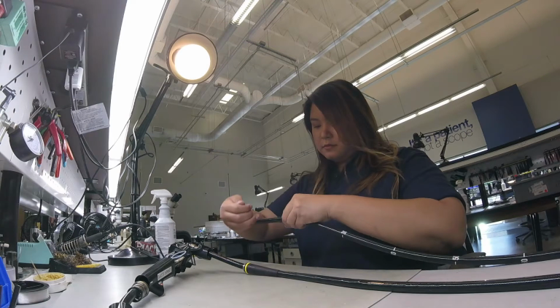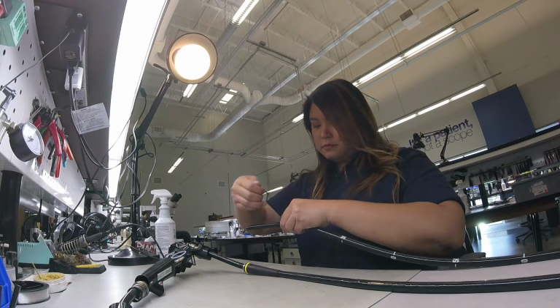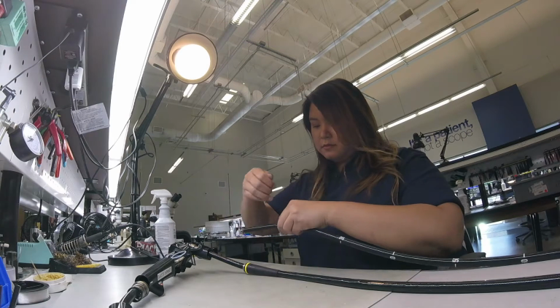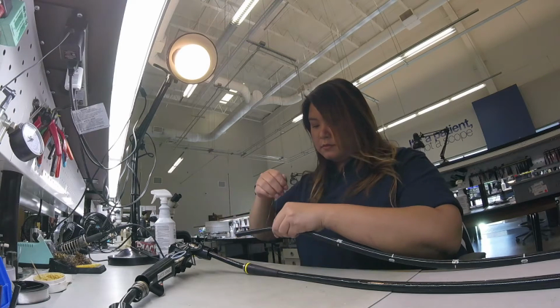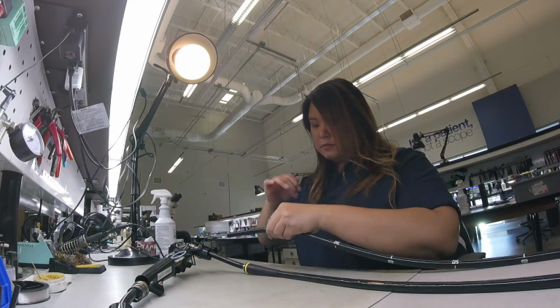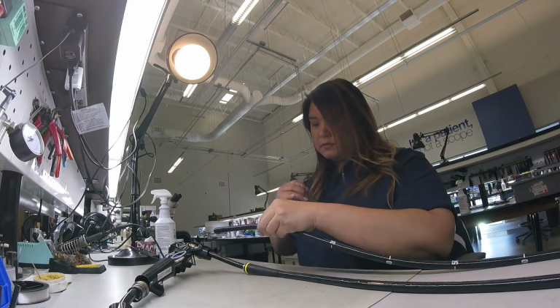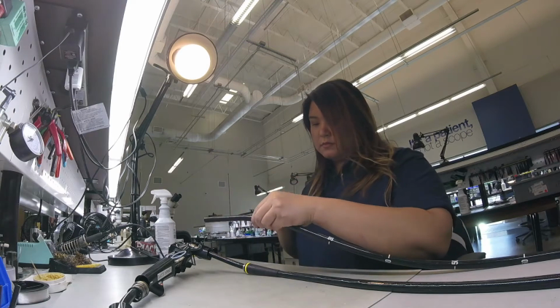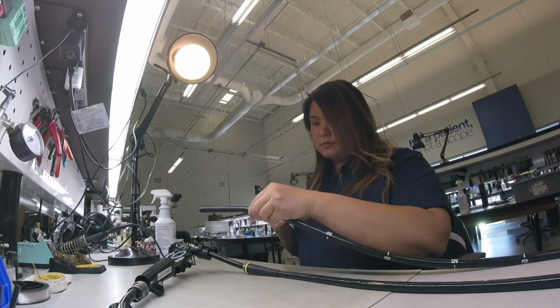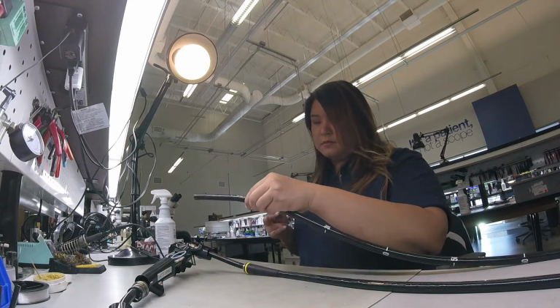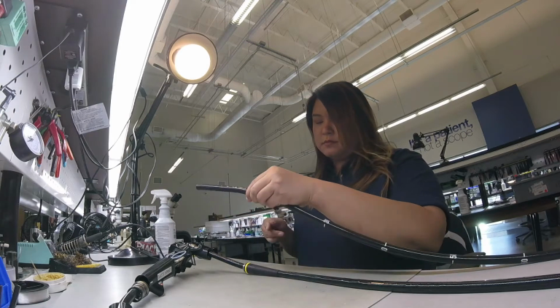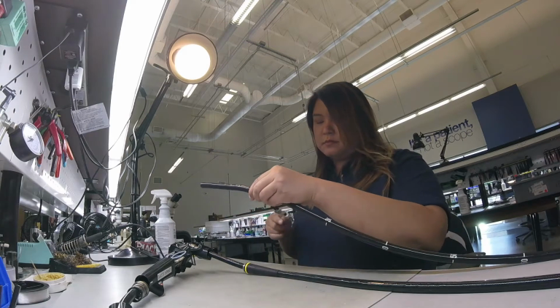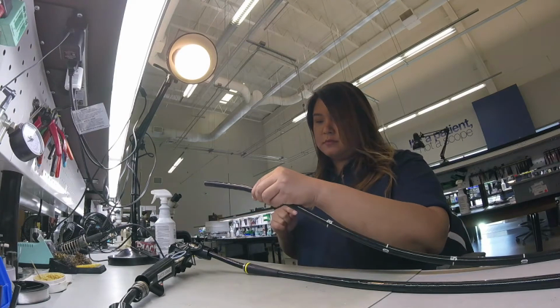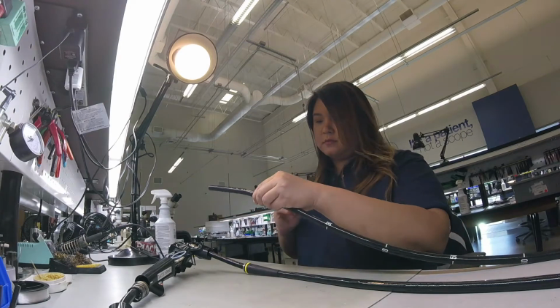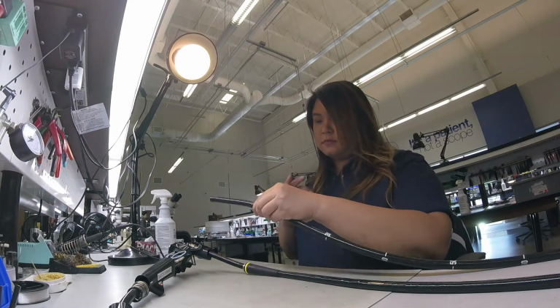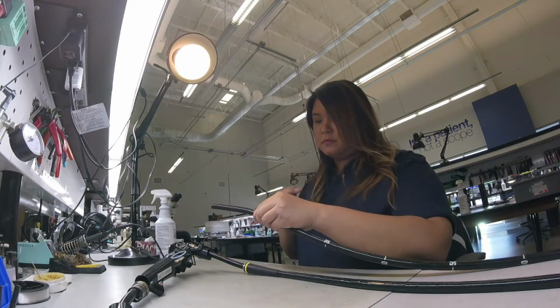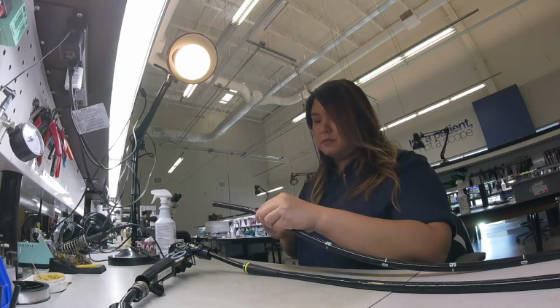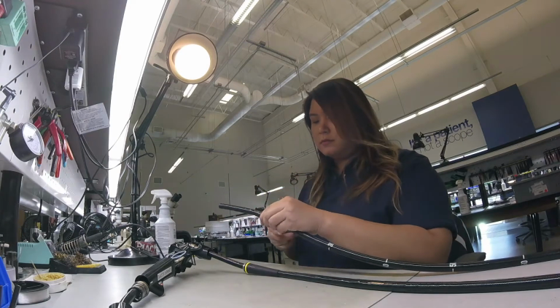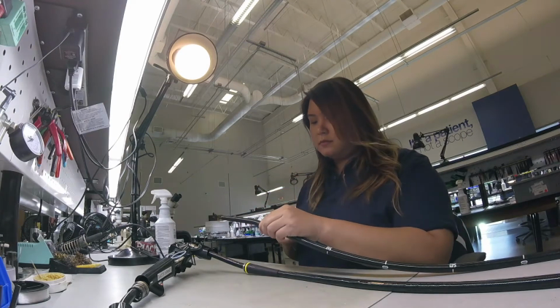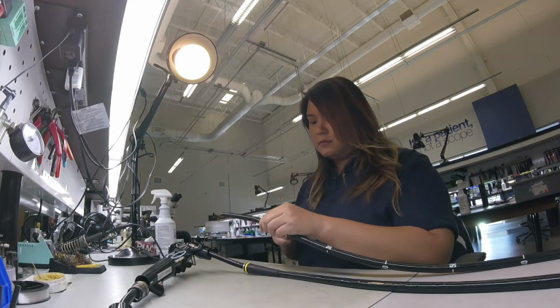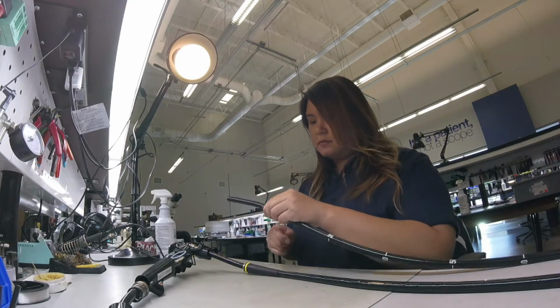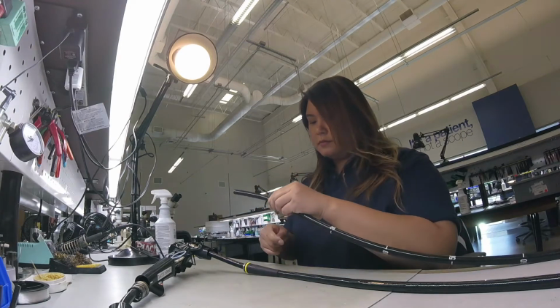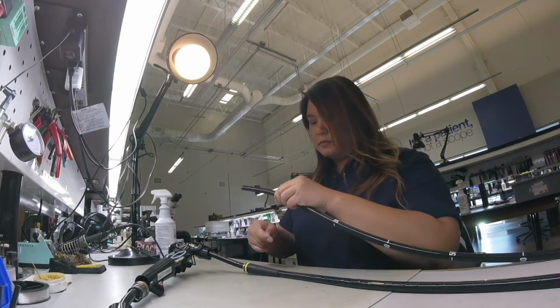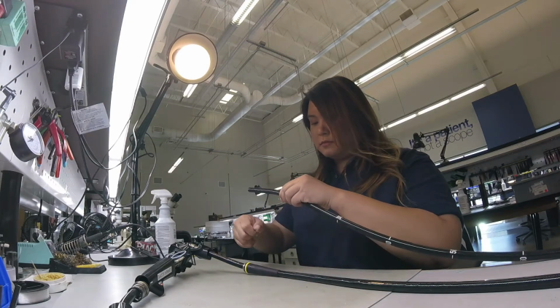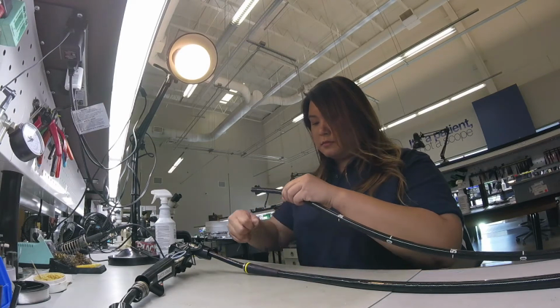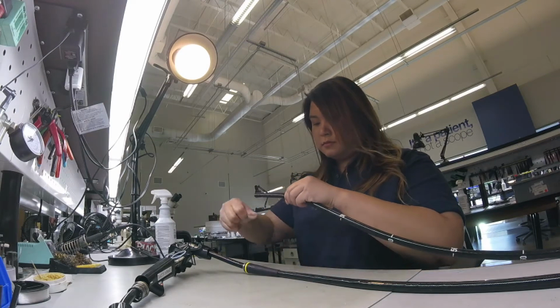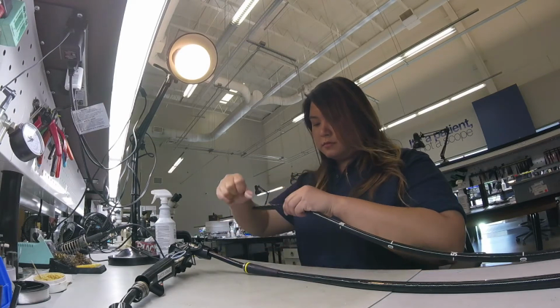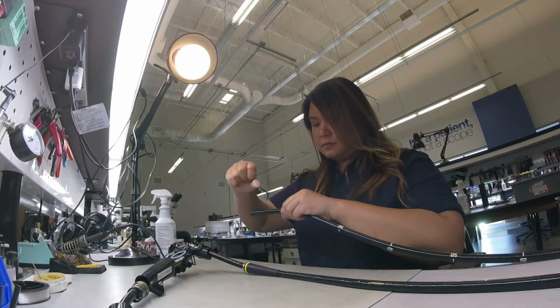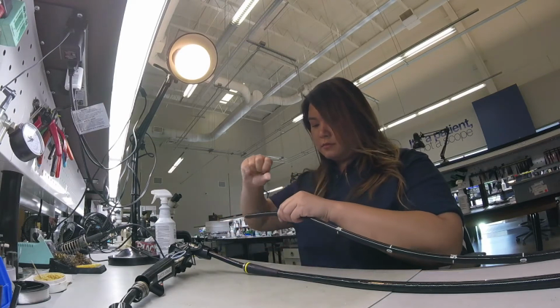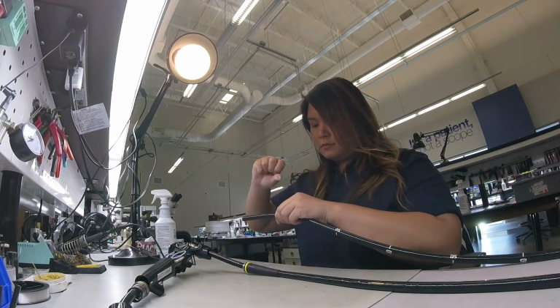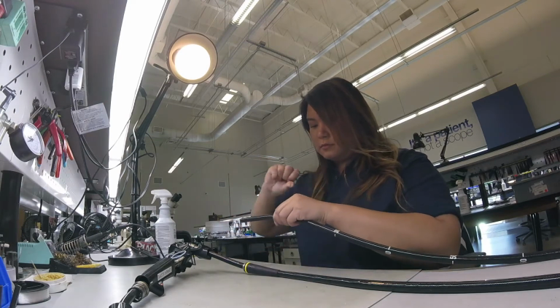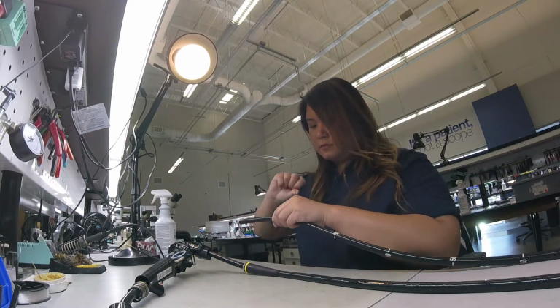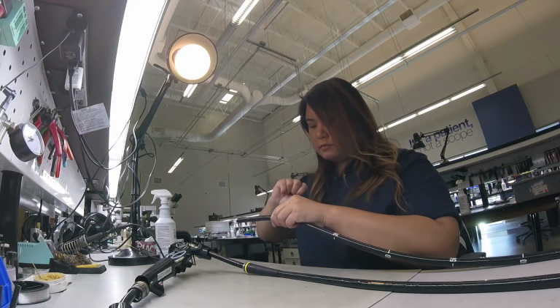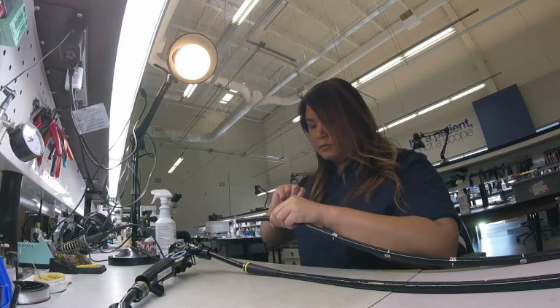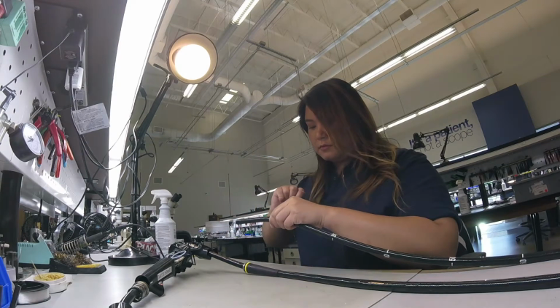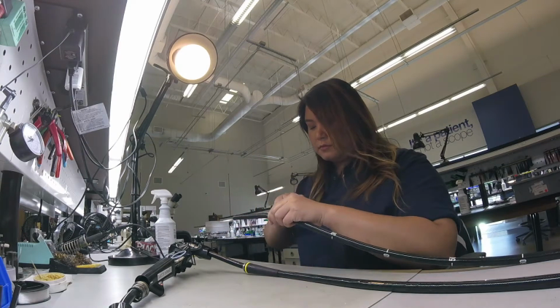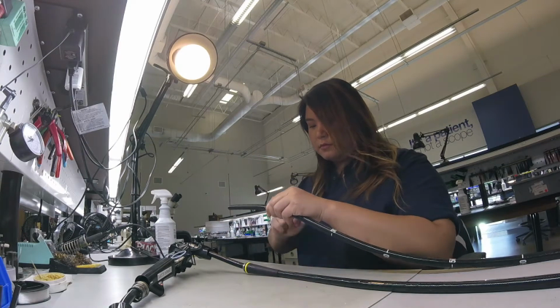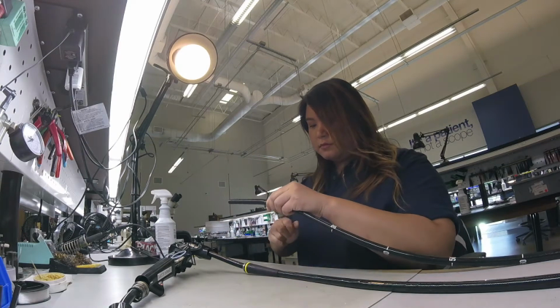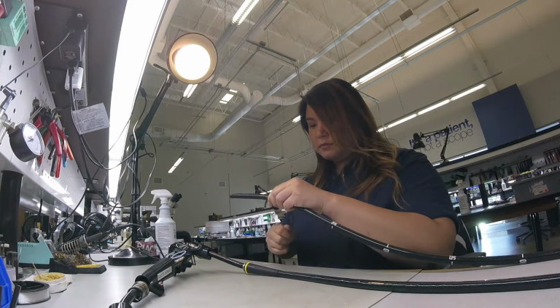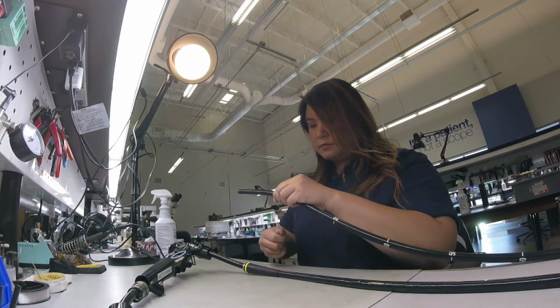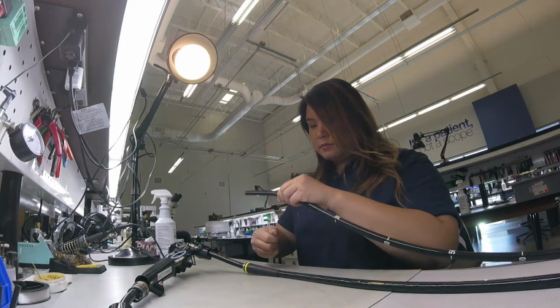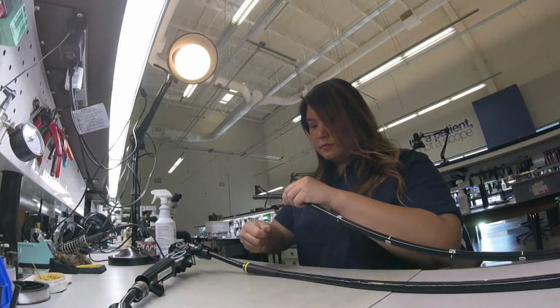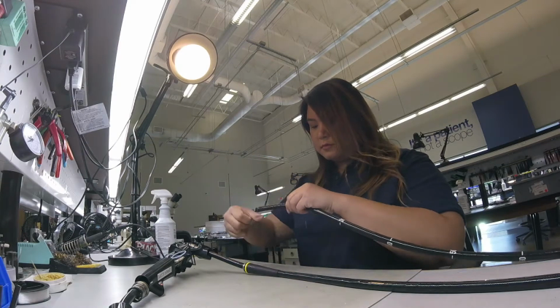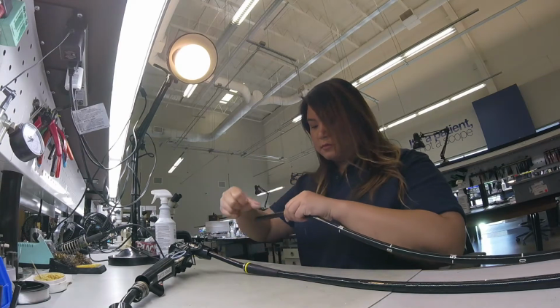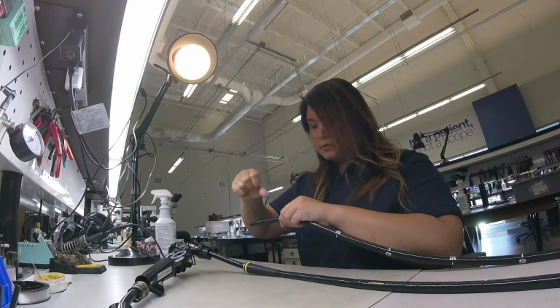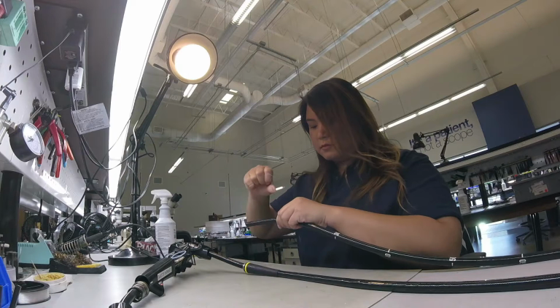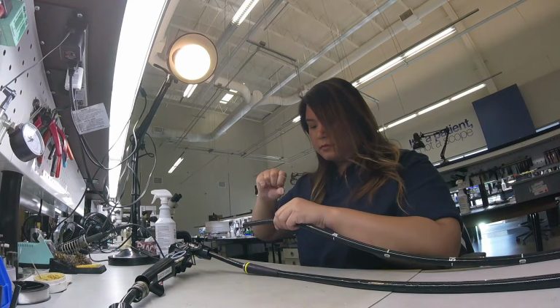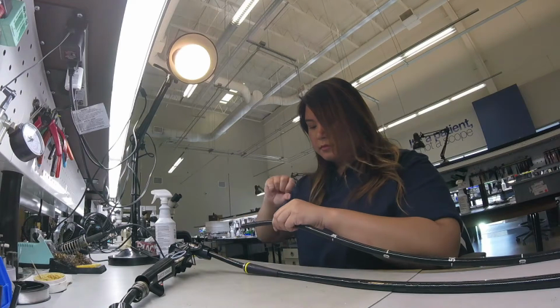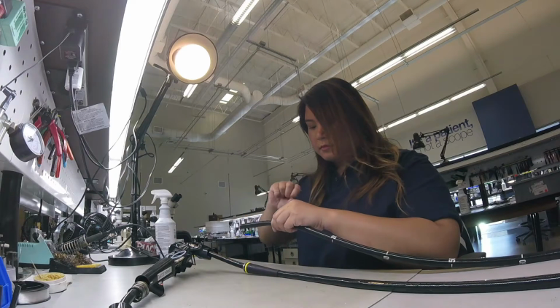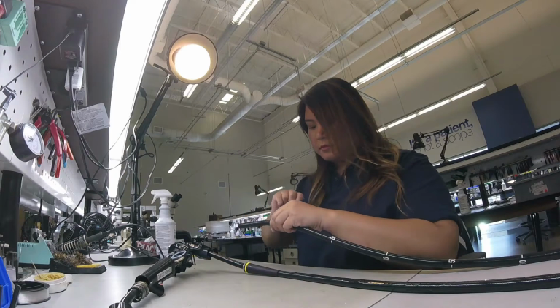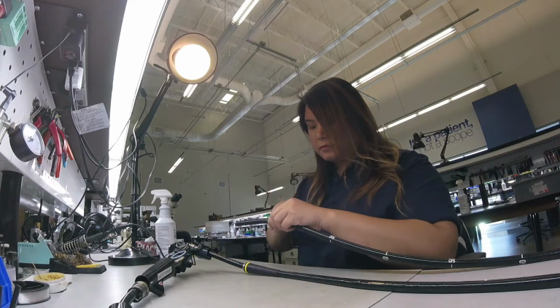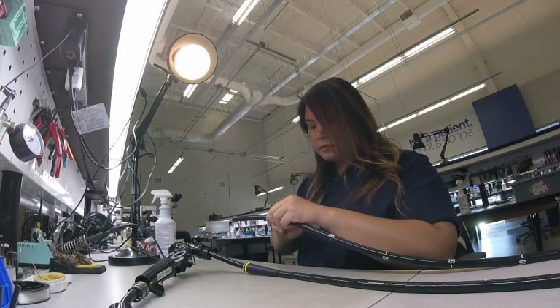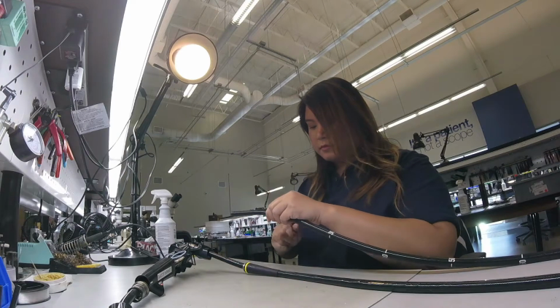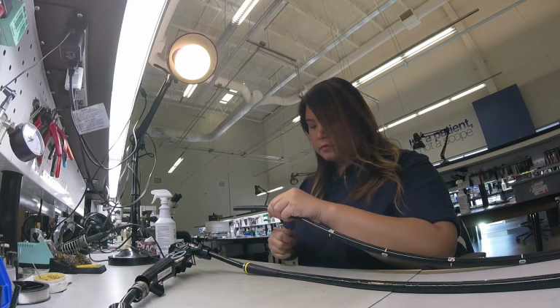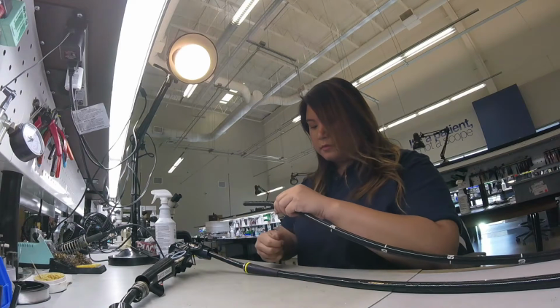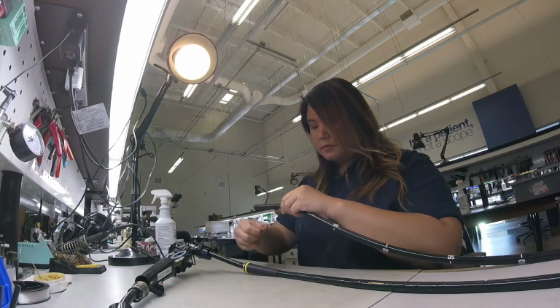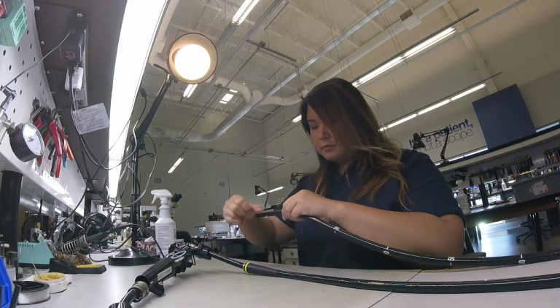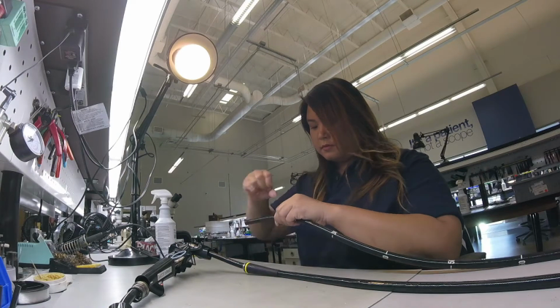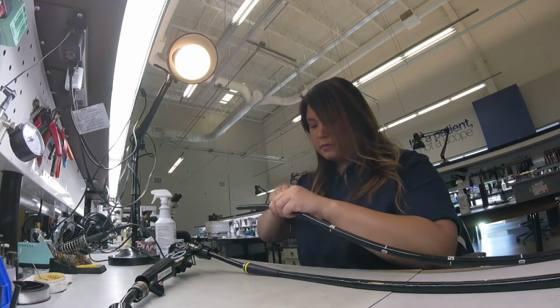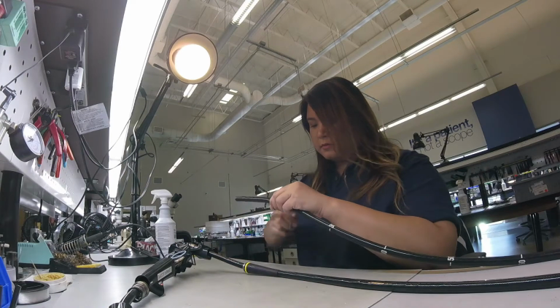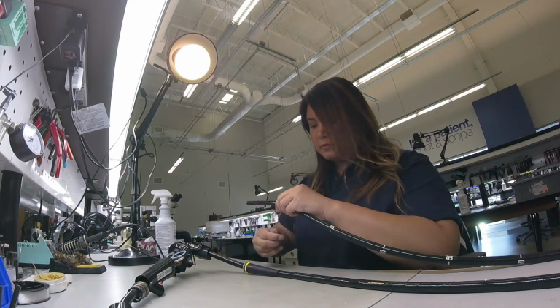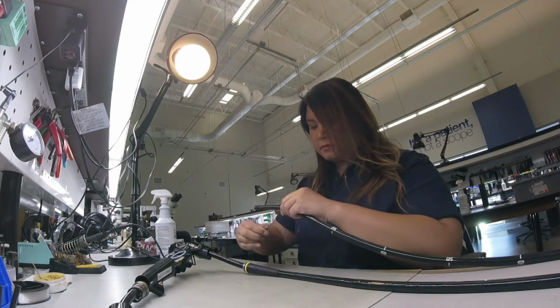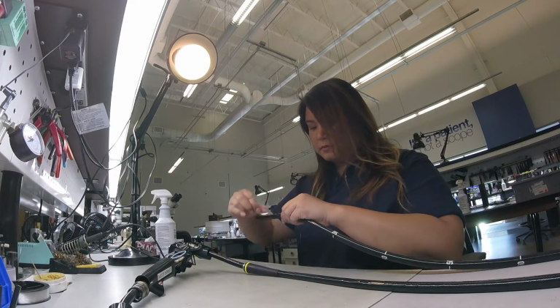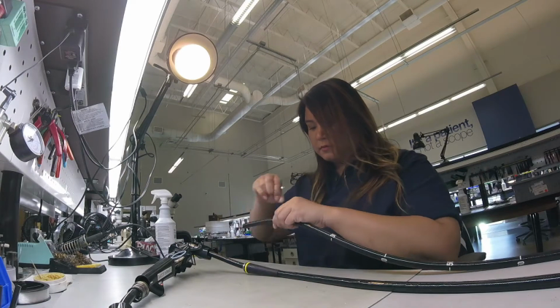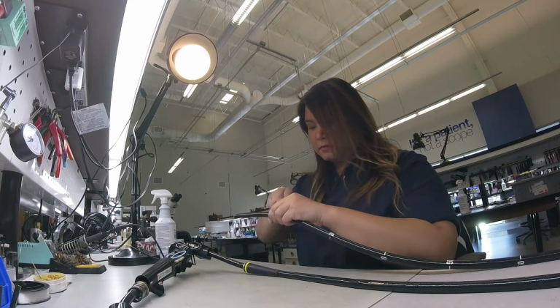On this repair, the technician is wrapping the bending rubber and checking to make sure the angulation is within specification.